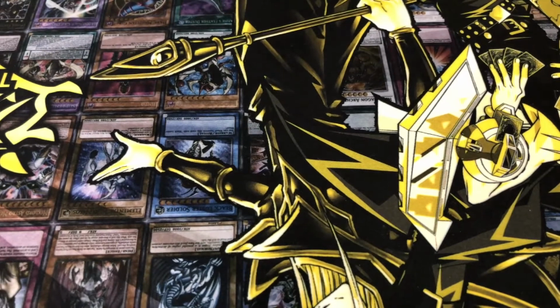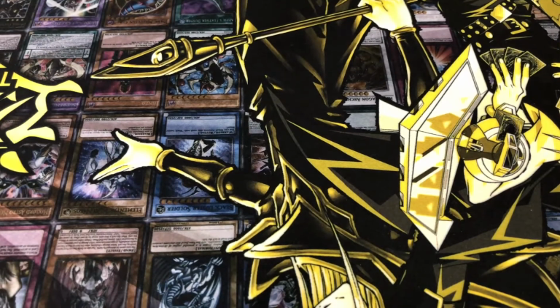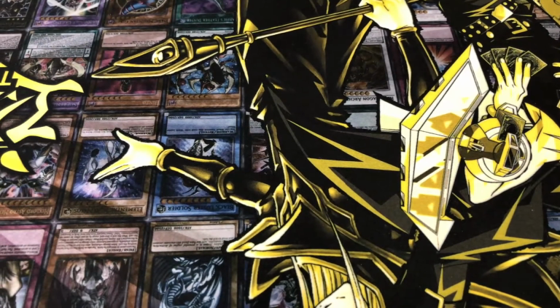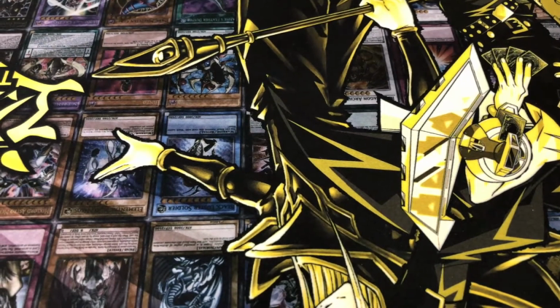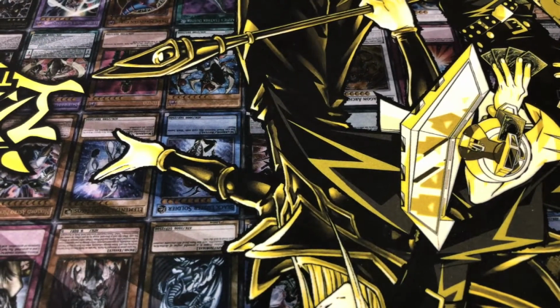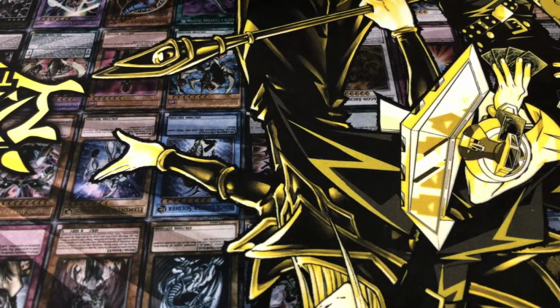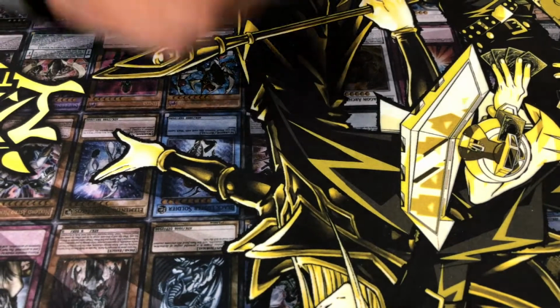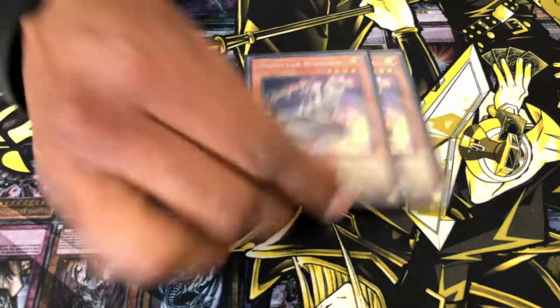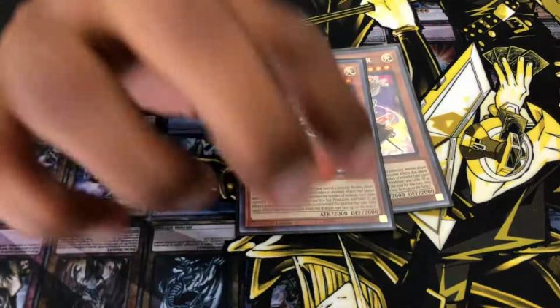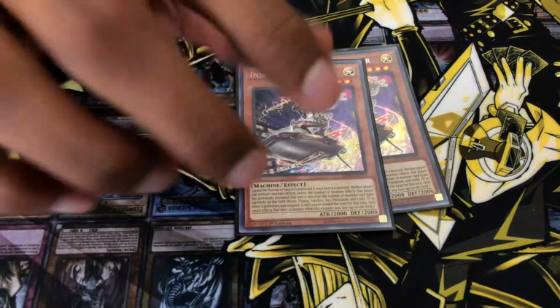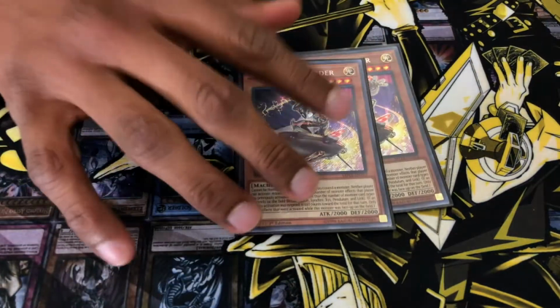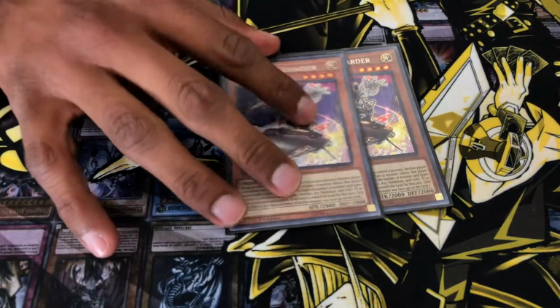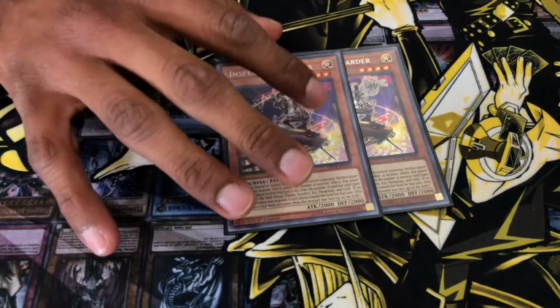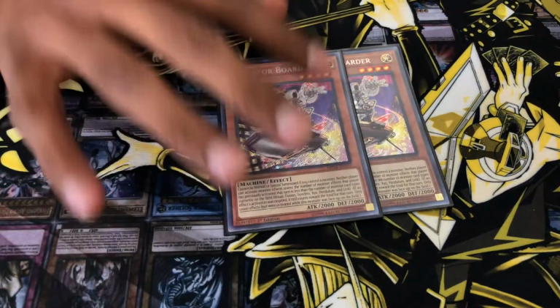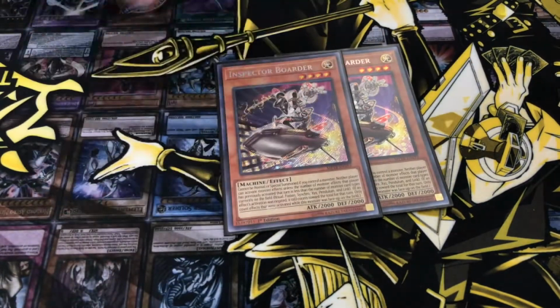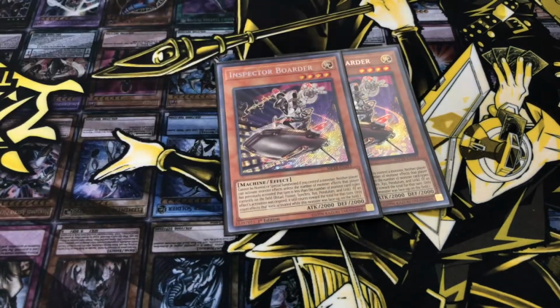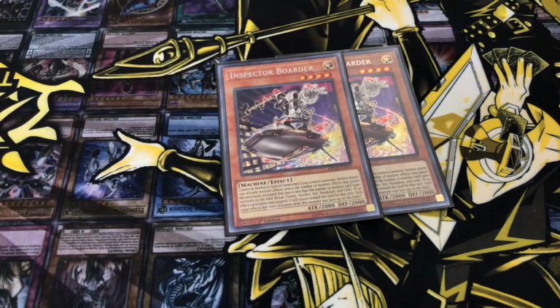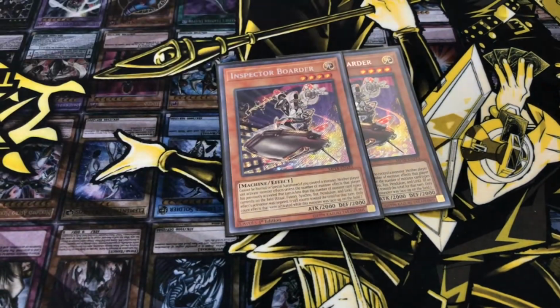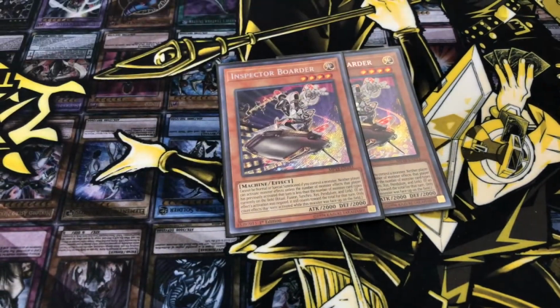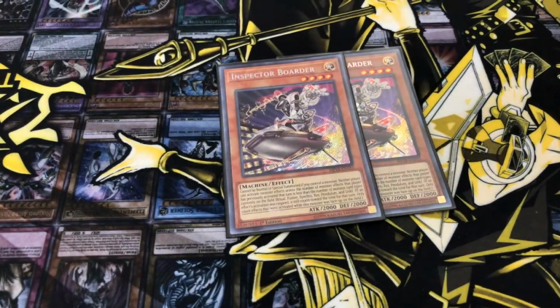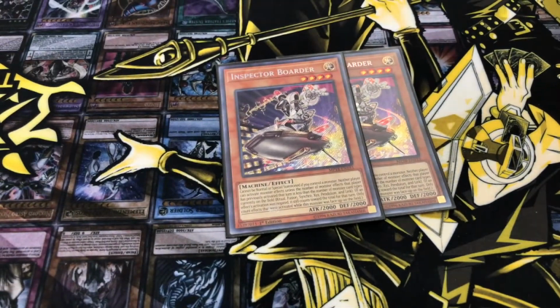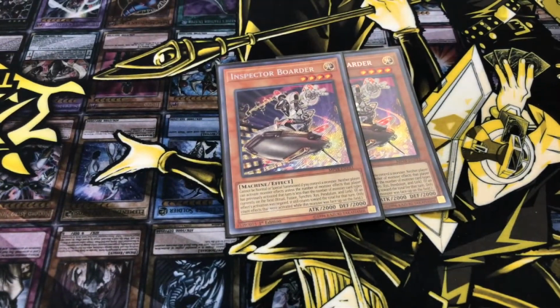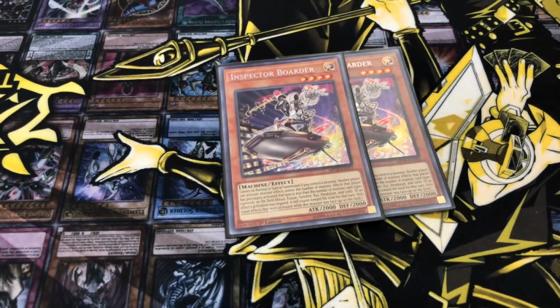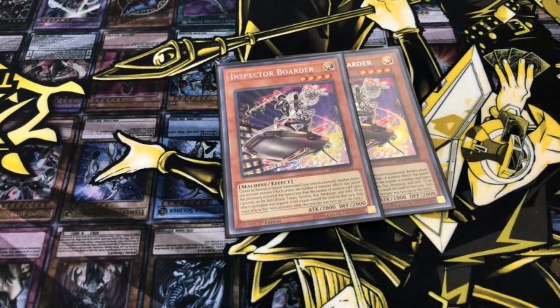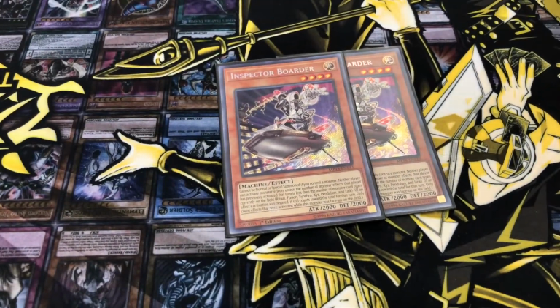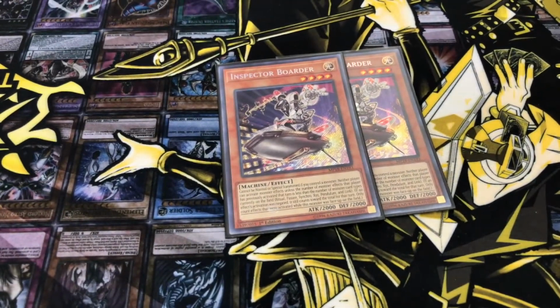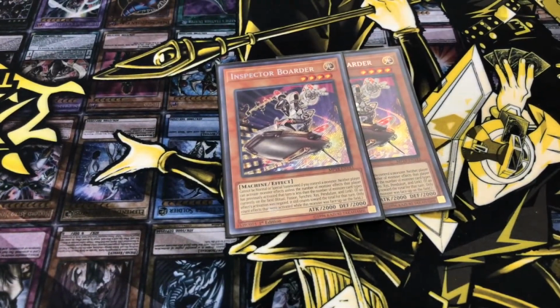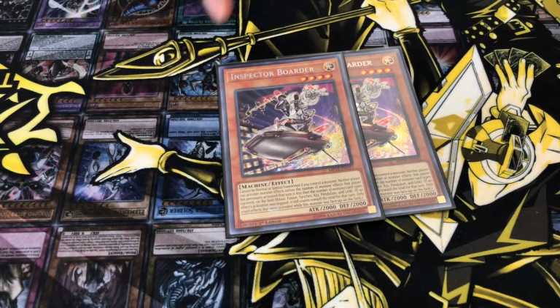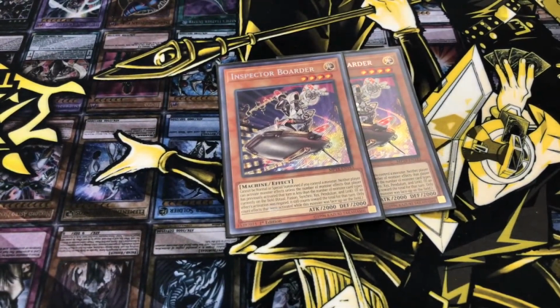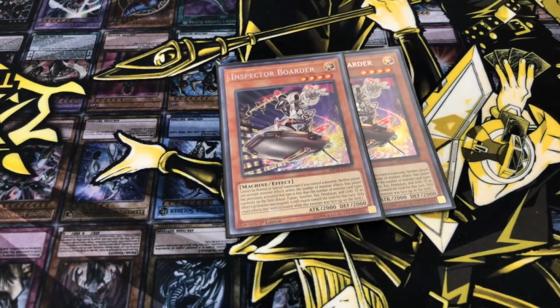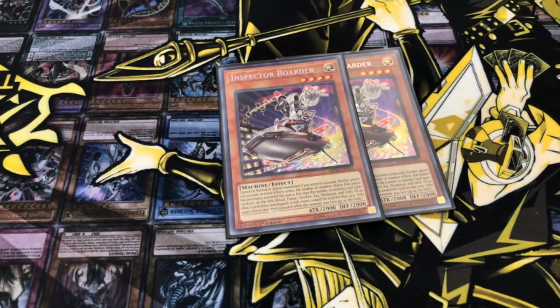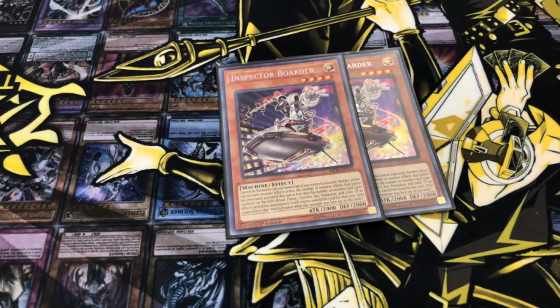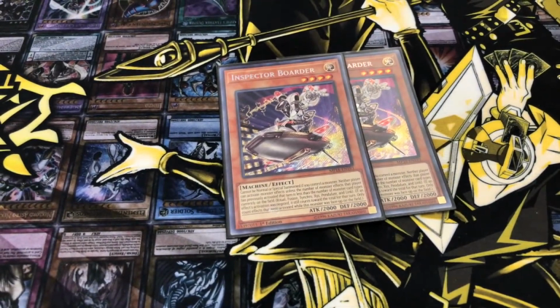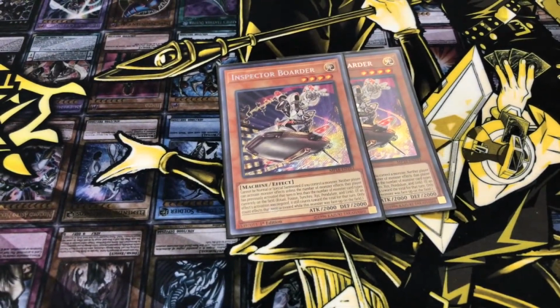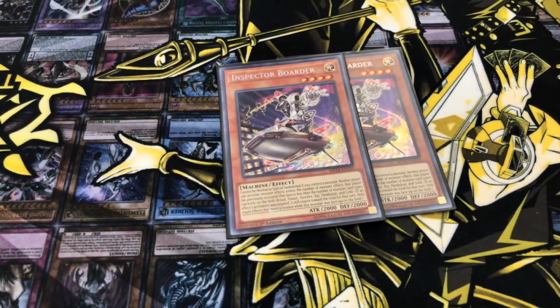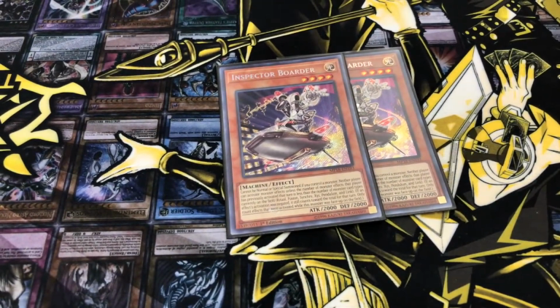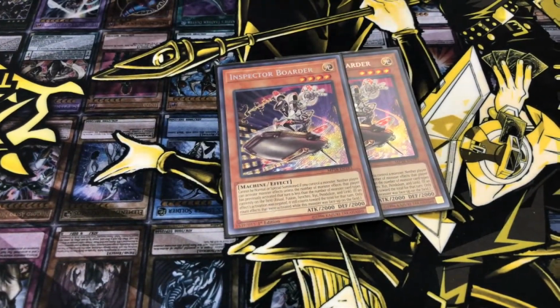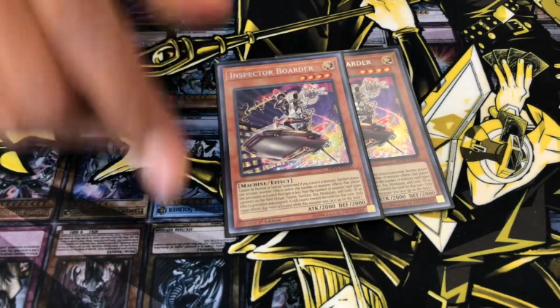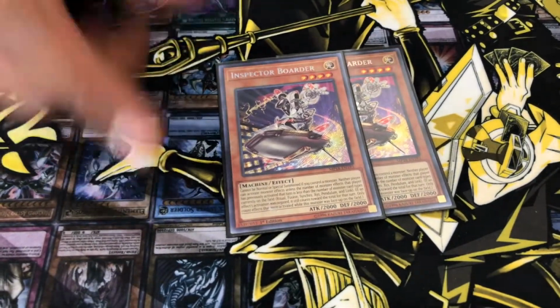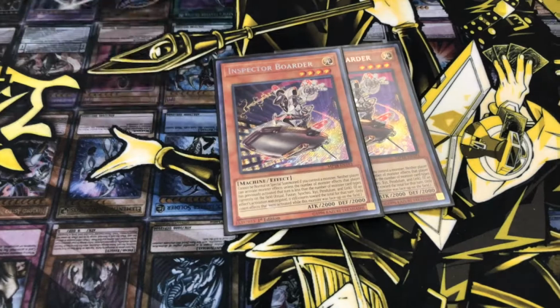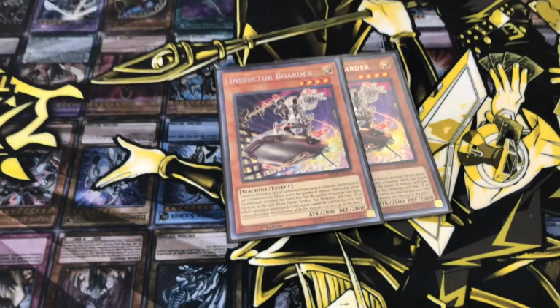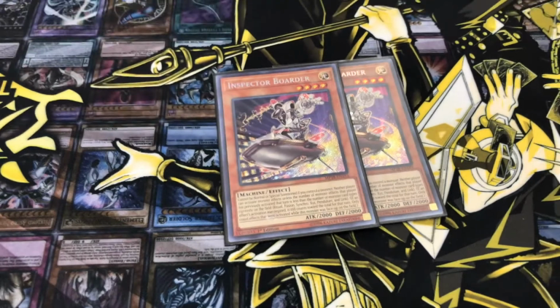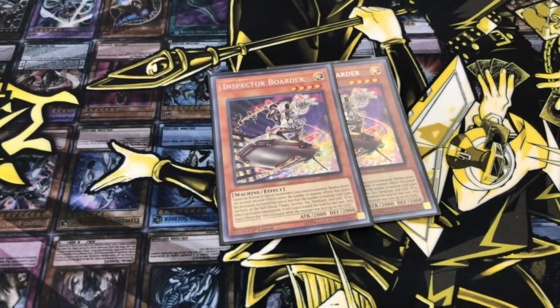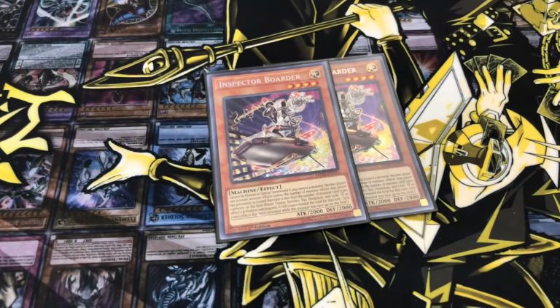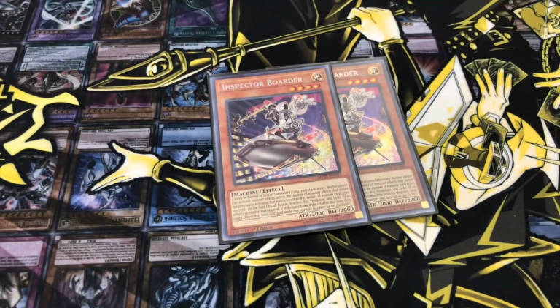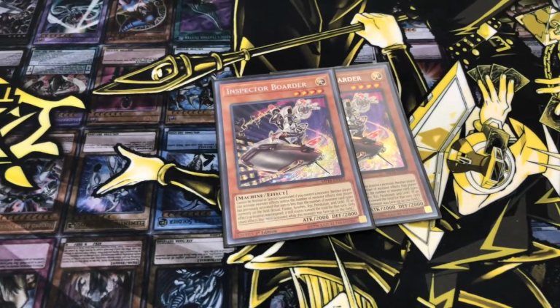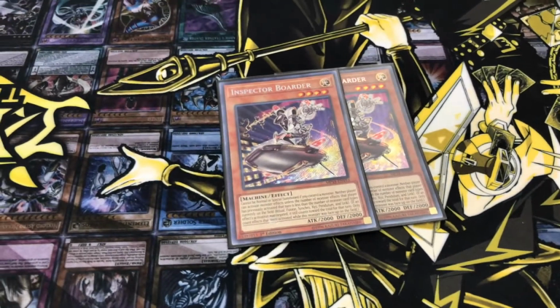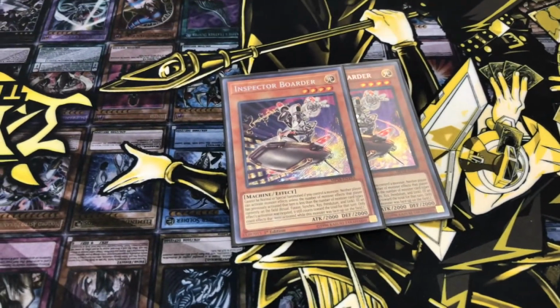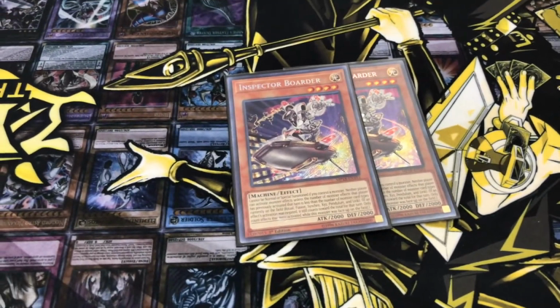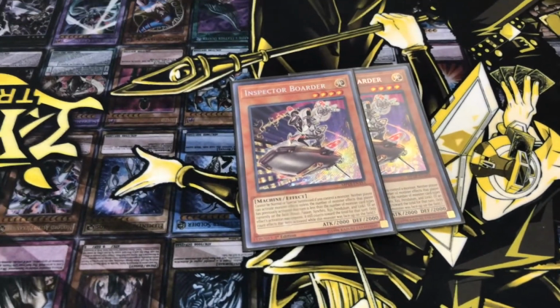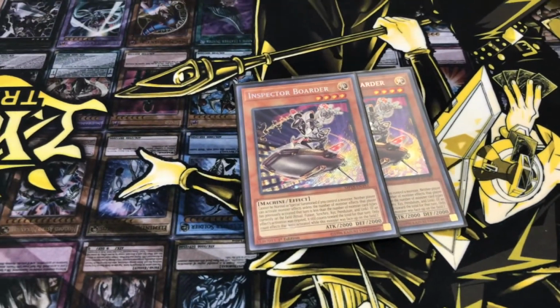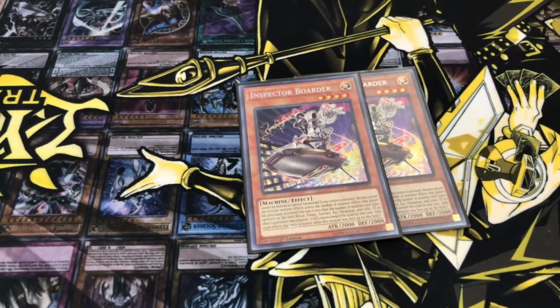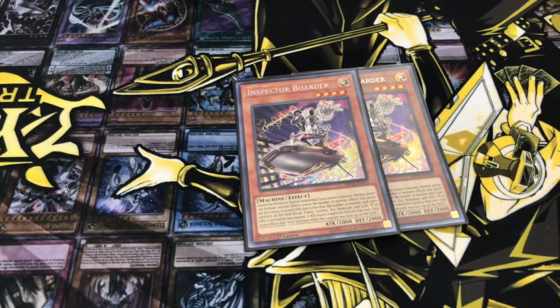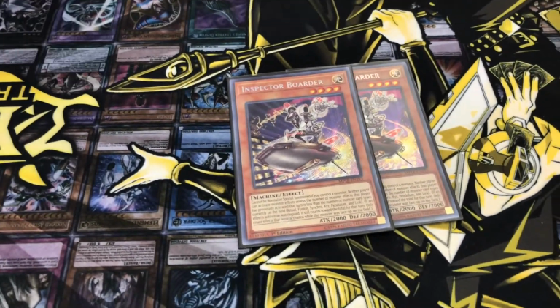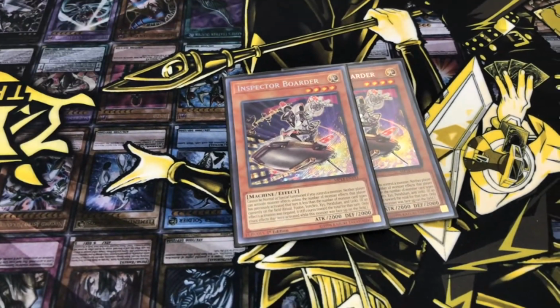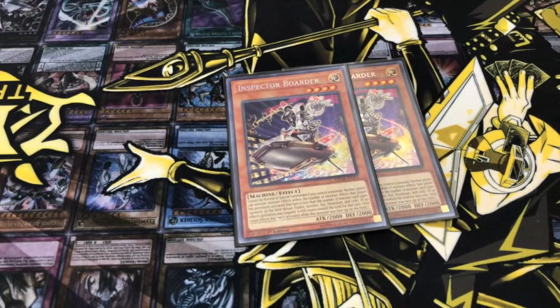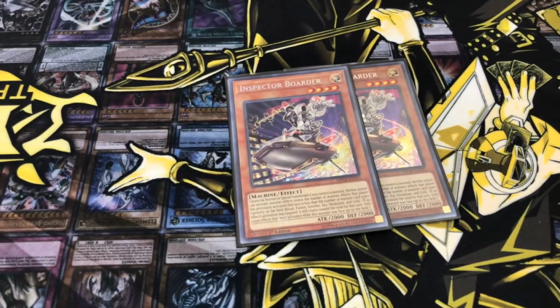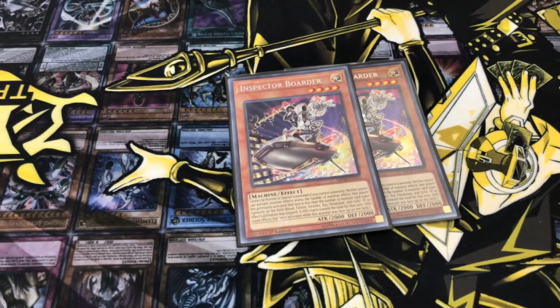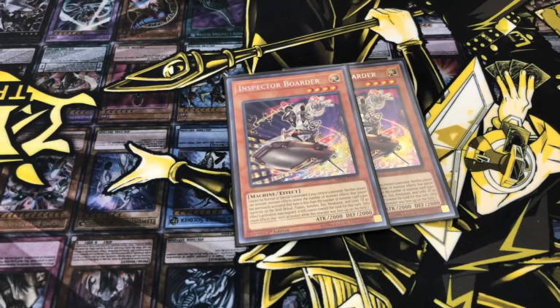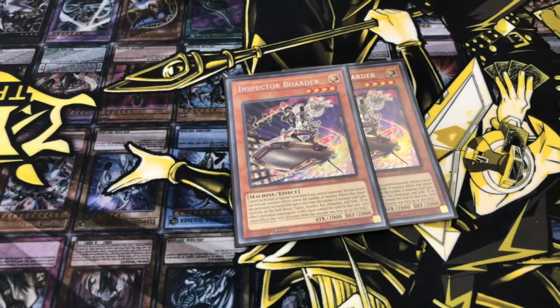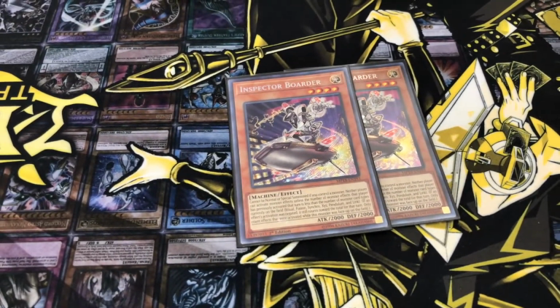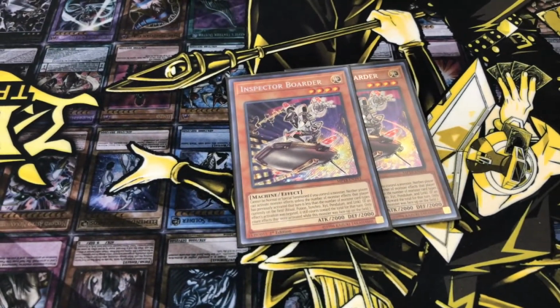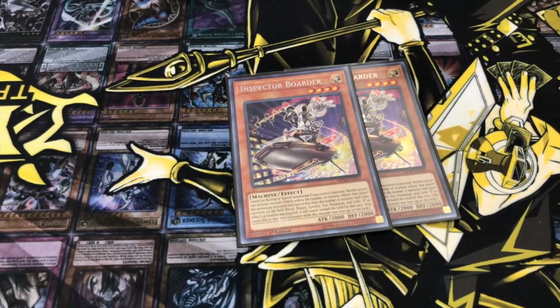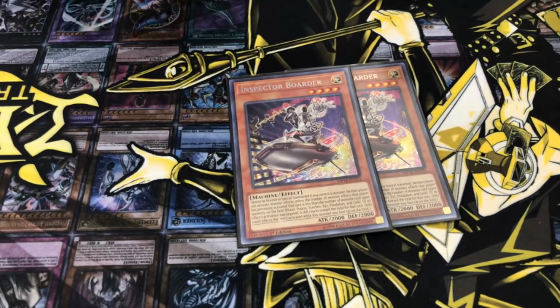And then two Spectre Boarders — summon them out, they can't do crap against them.